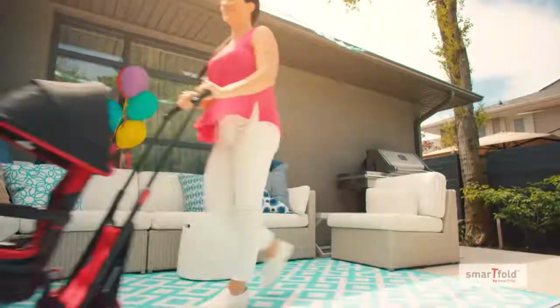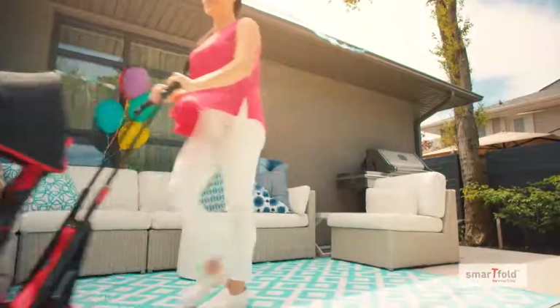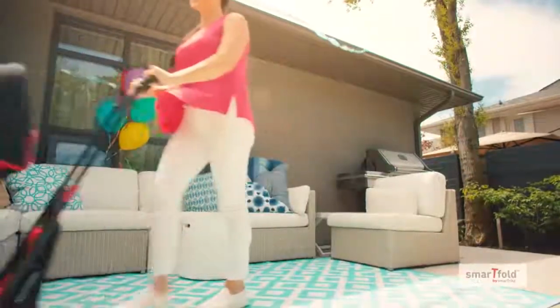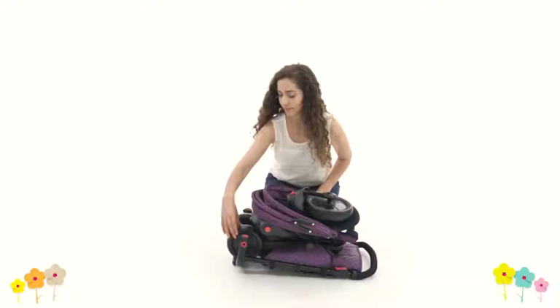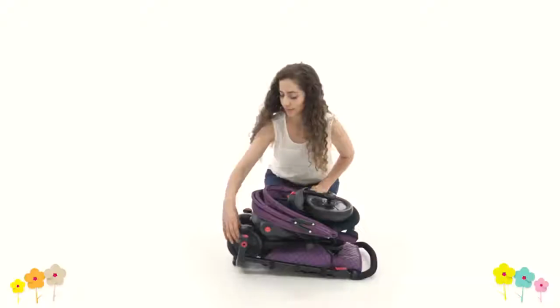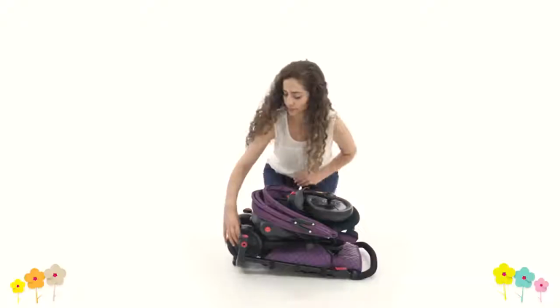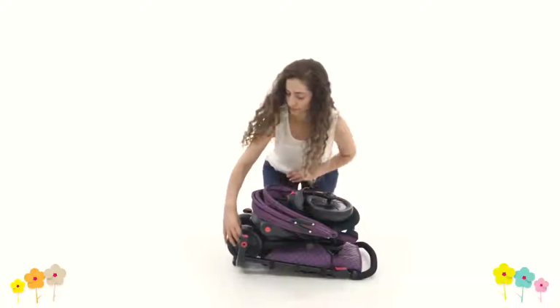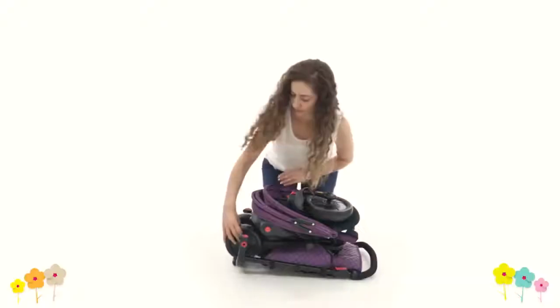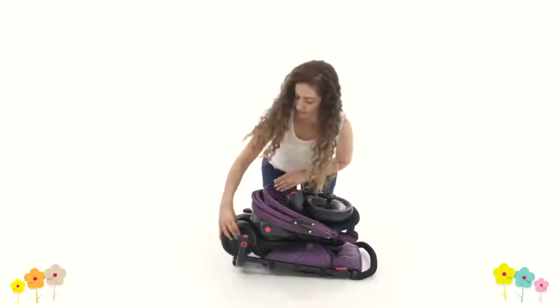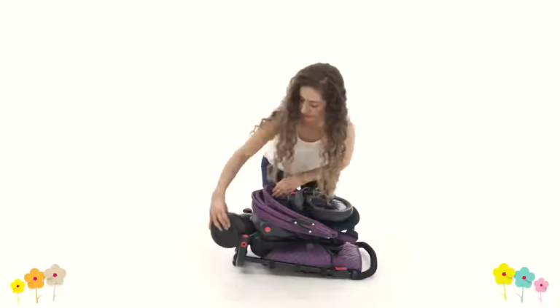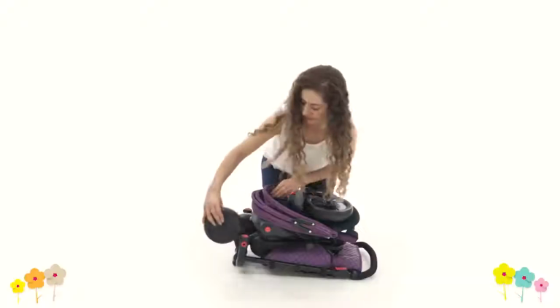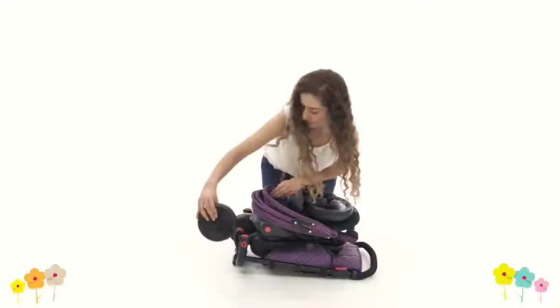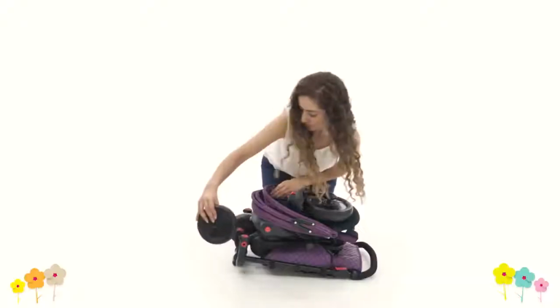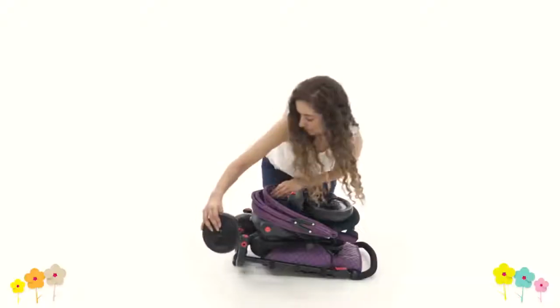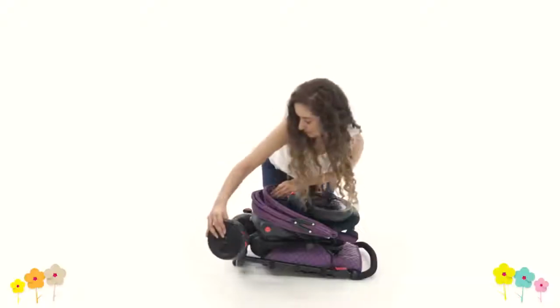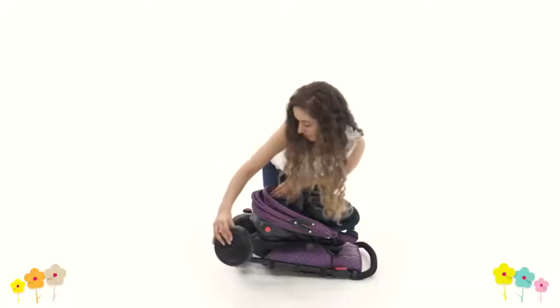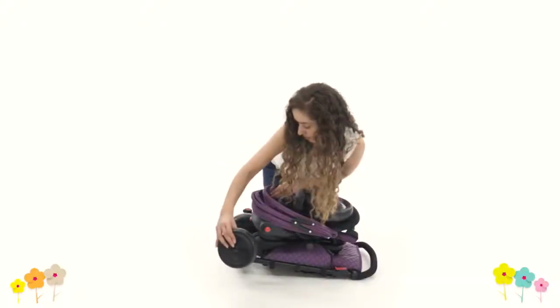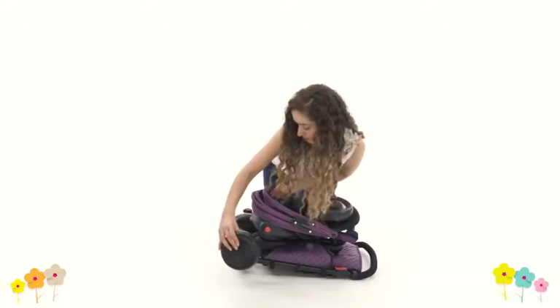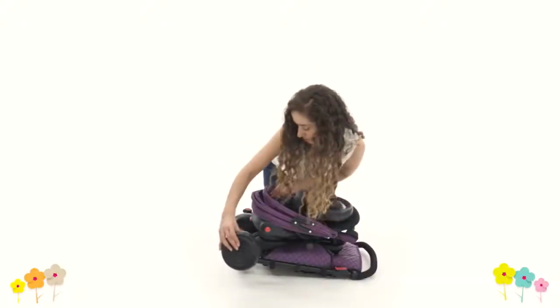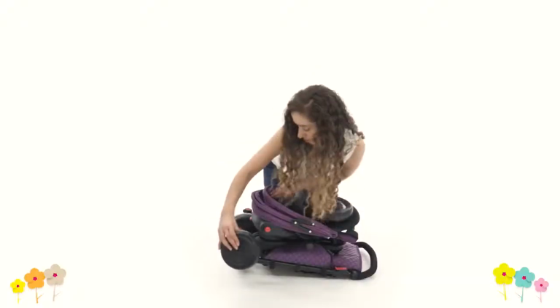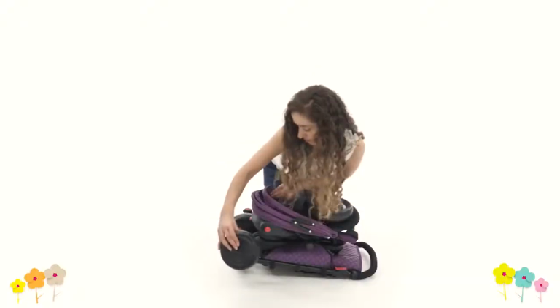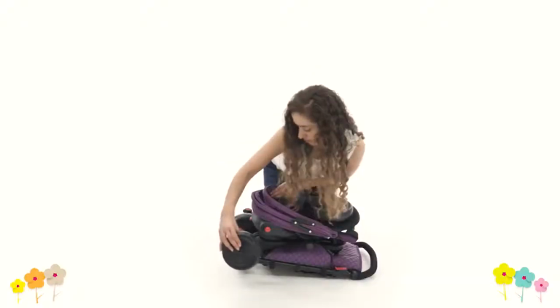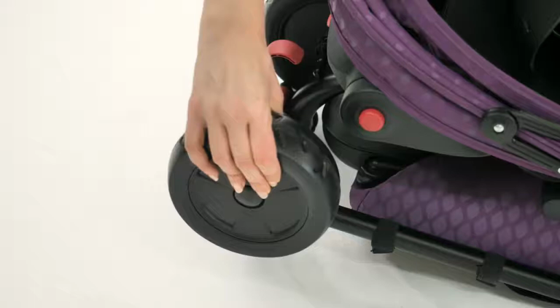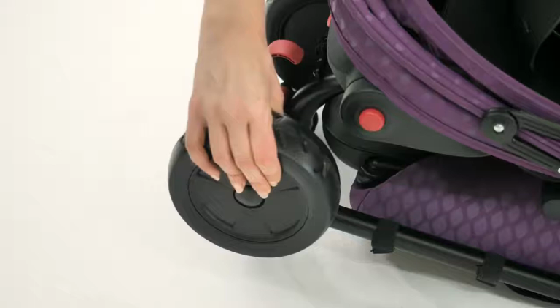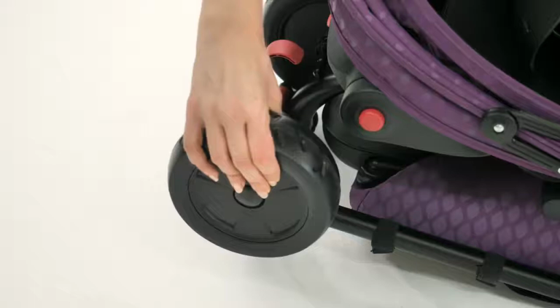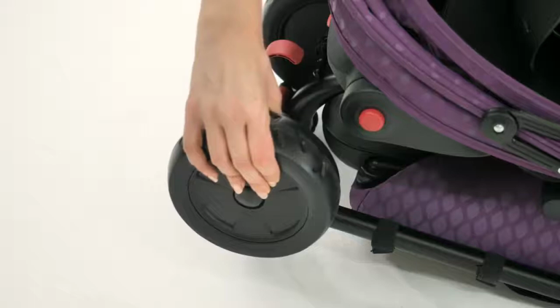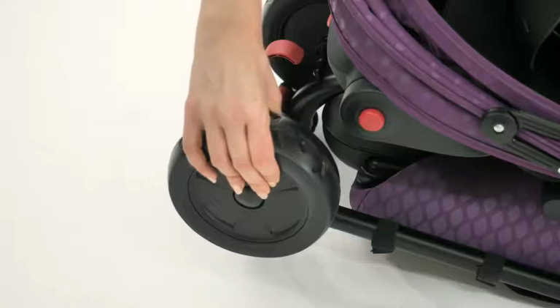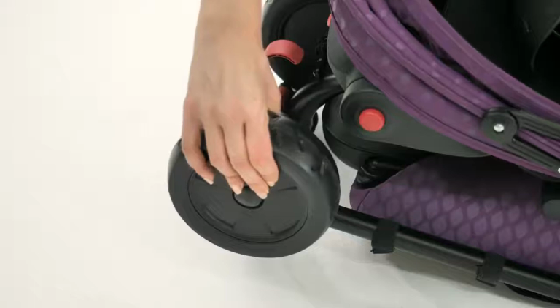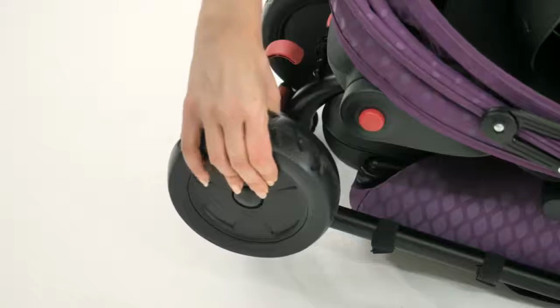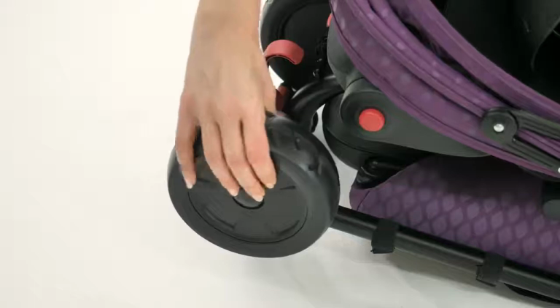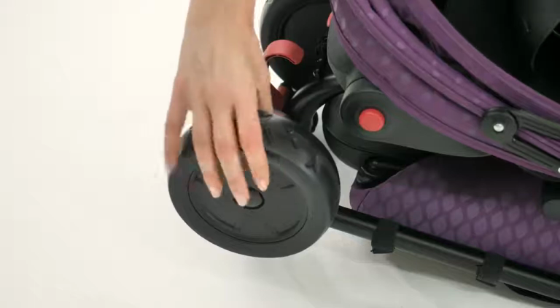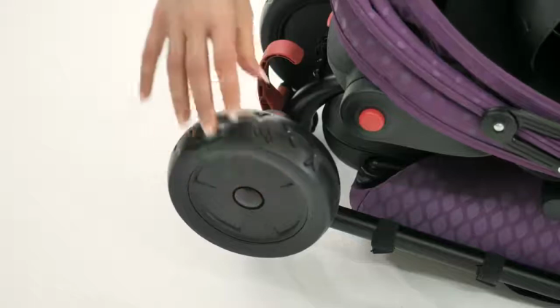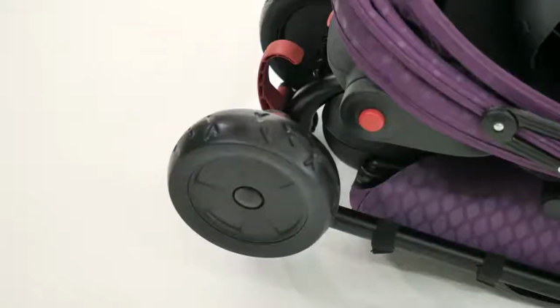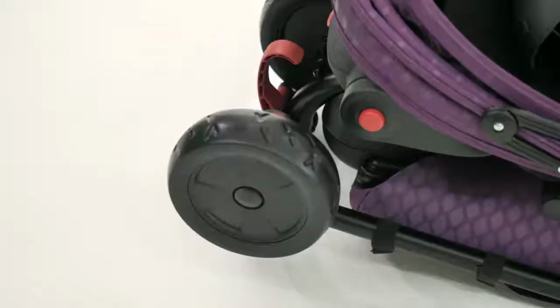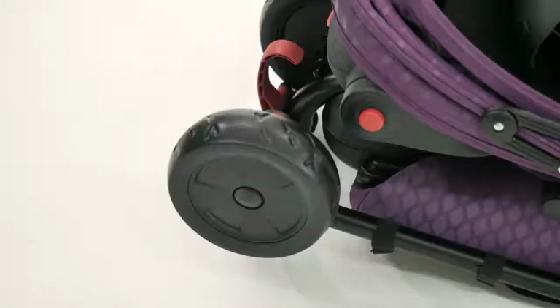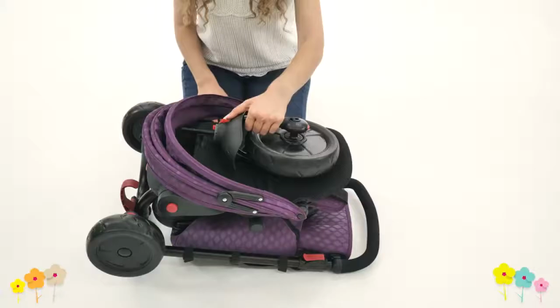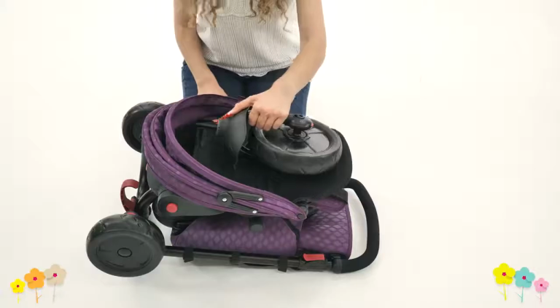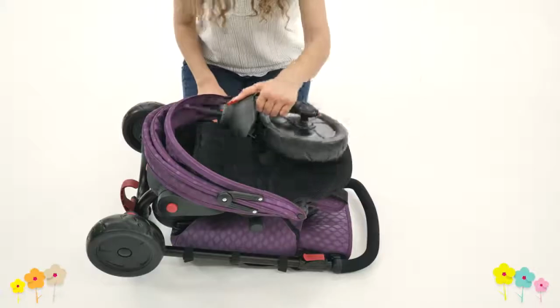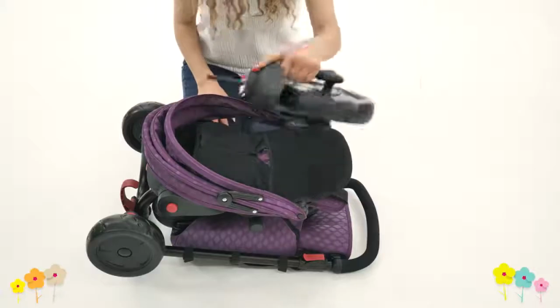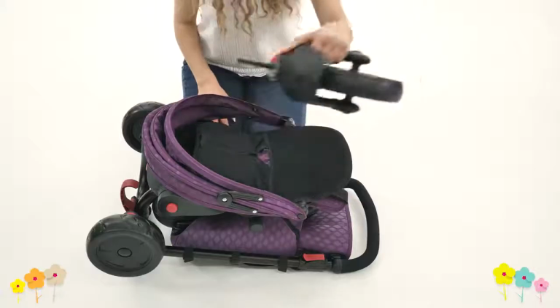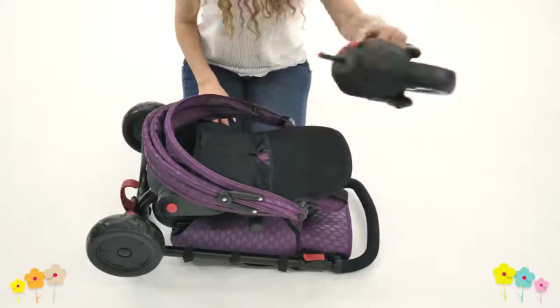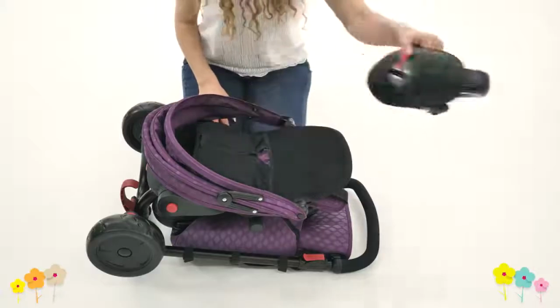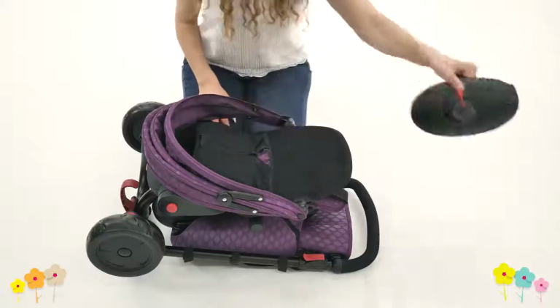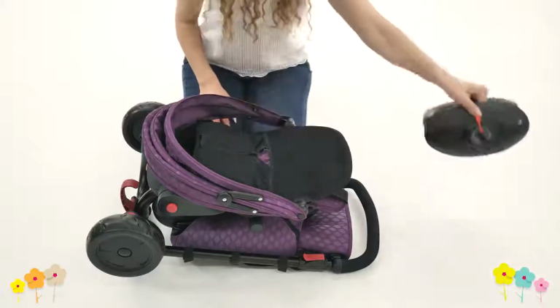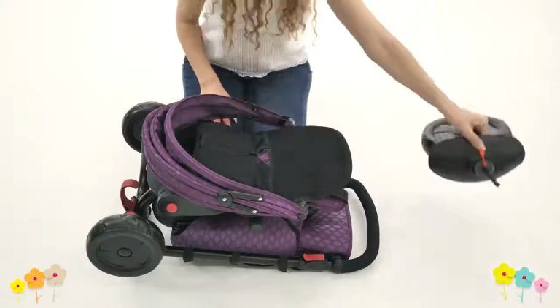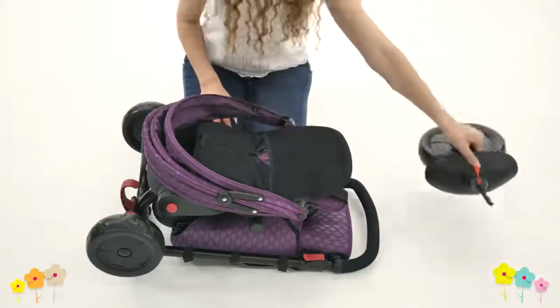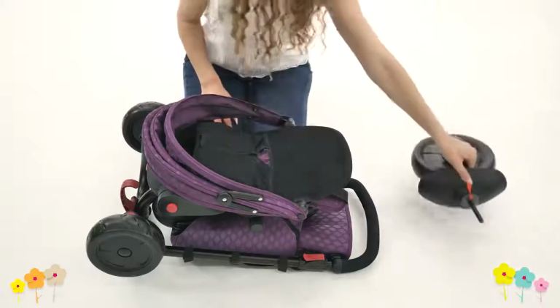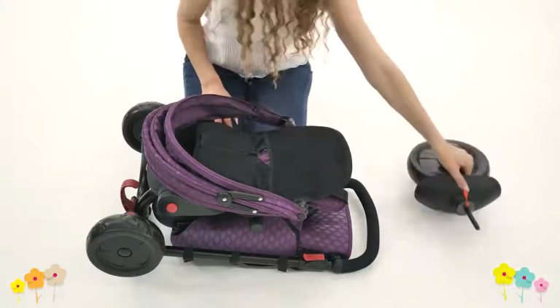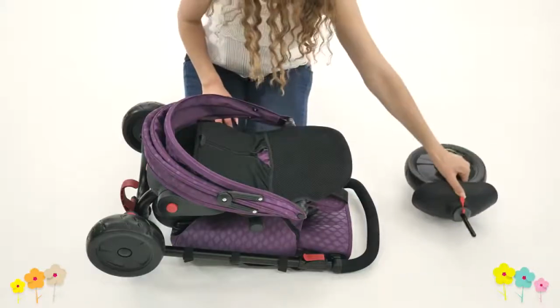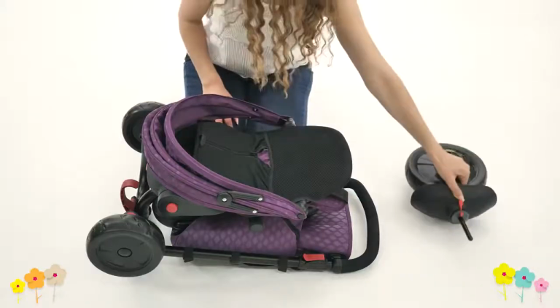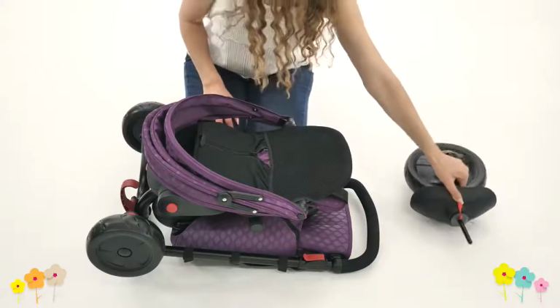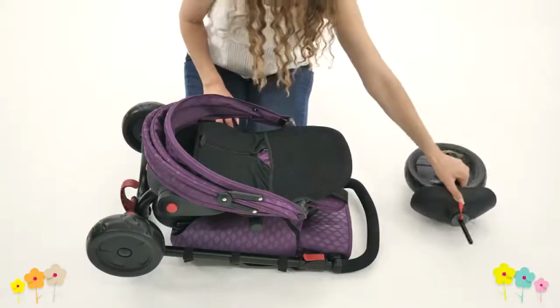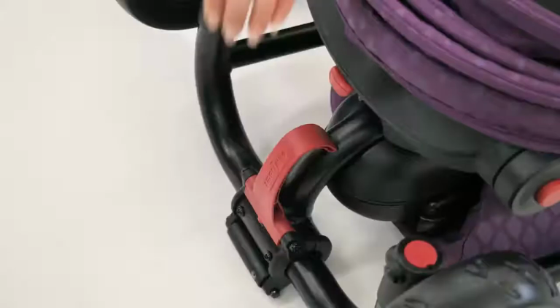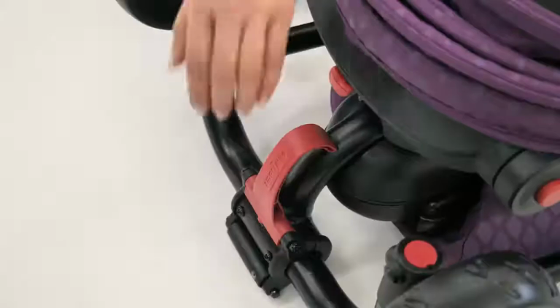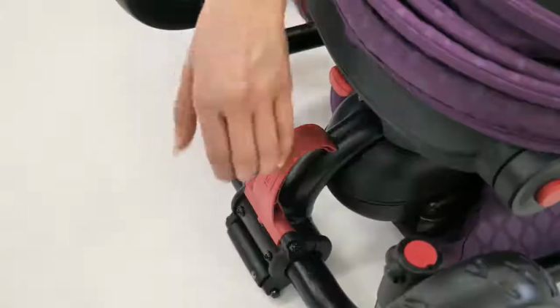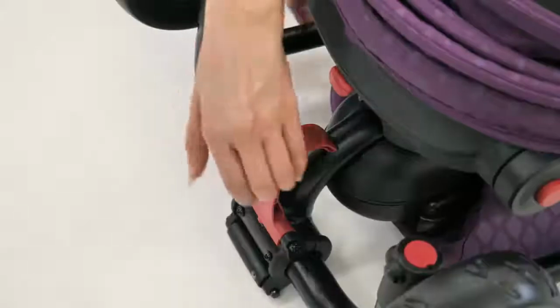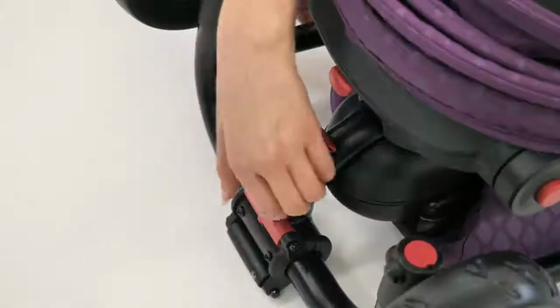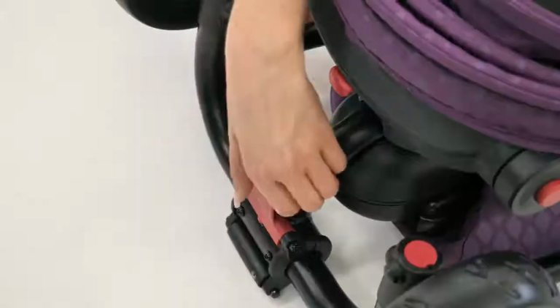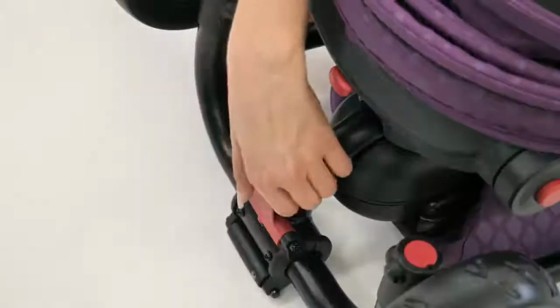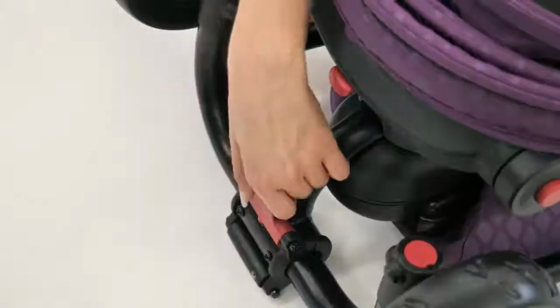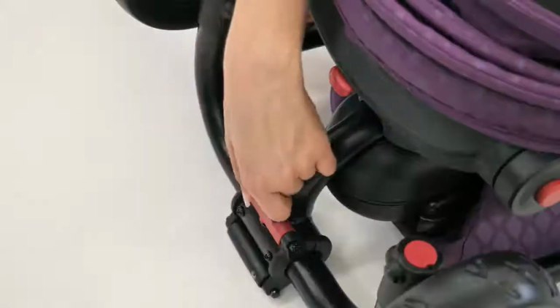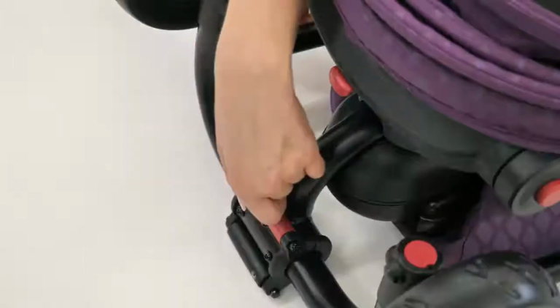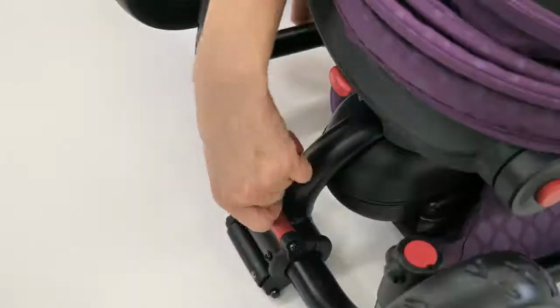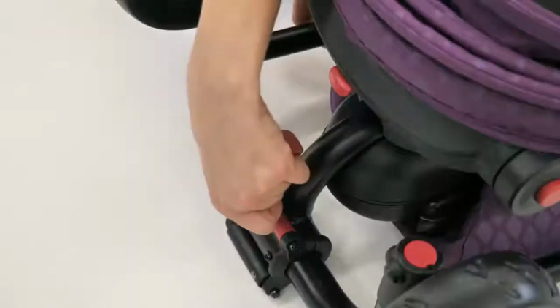After you remove the trike from its storage bag, you can see how quickly and easily it unfolds with just a few clicks.